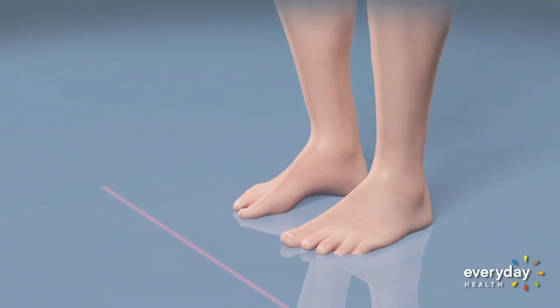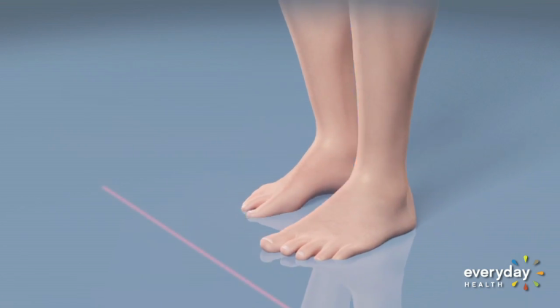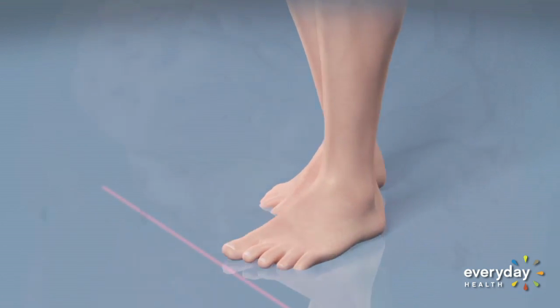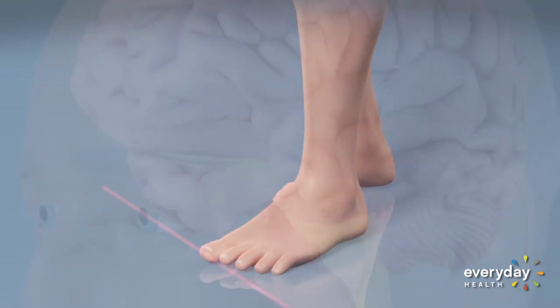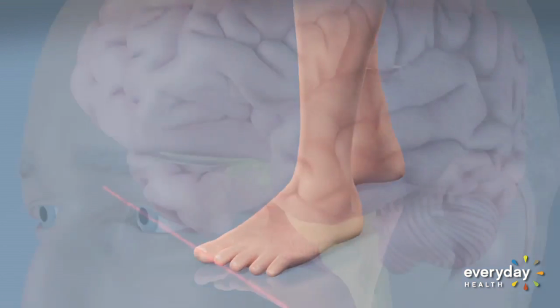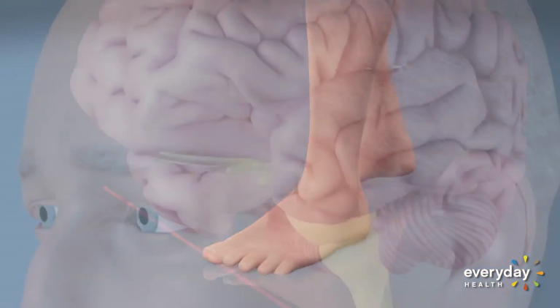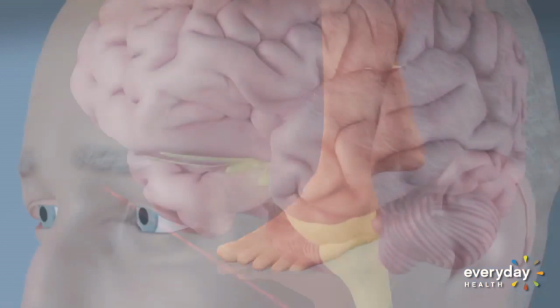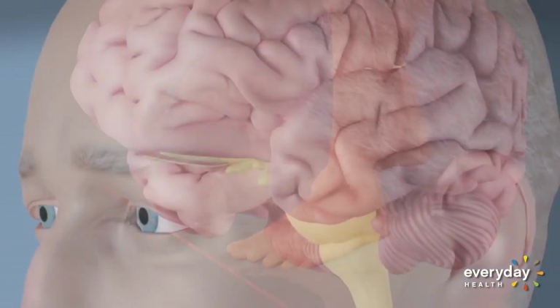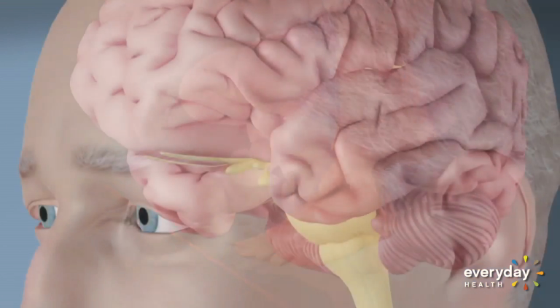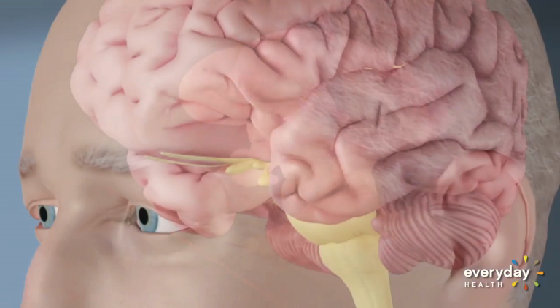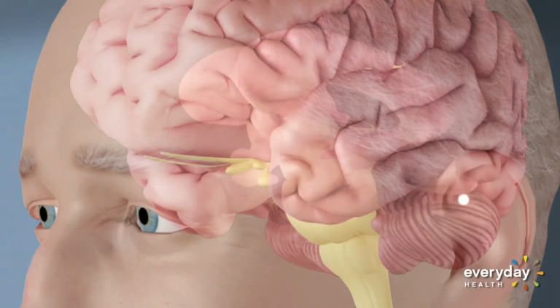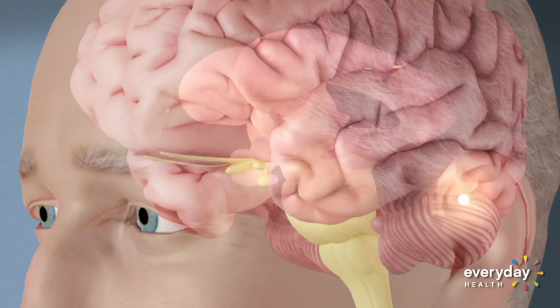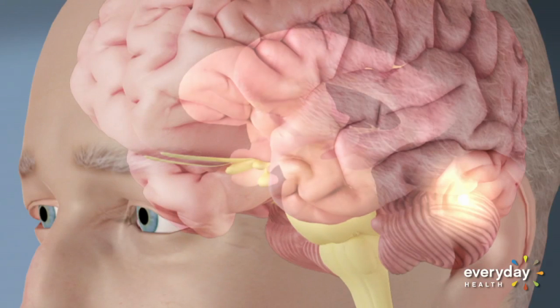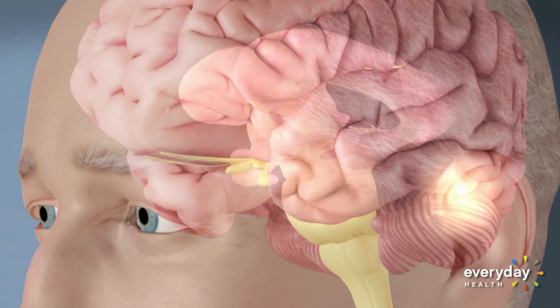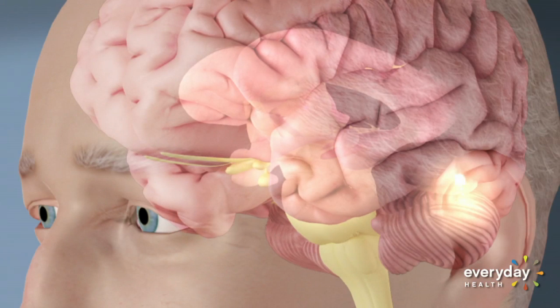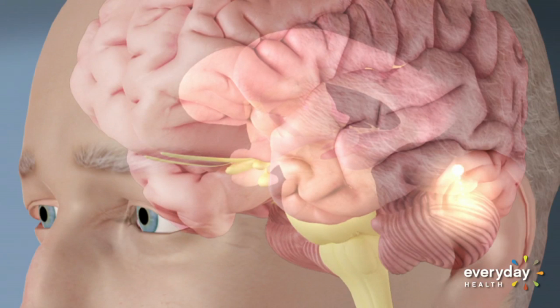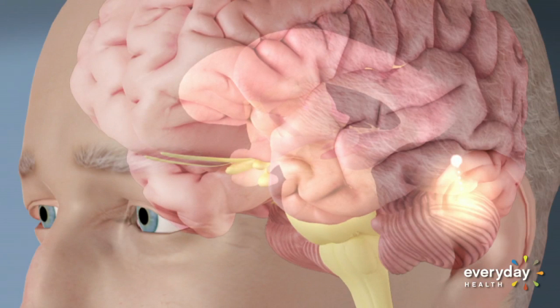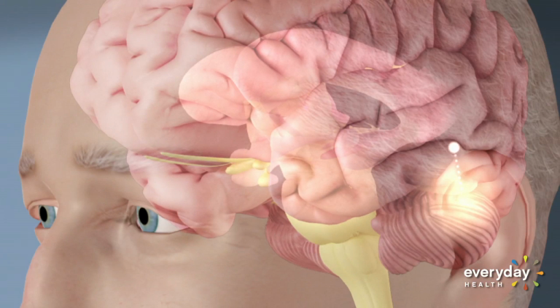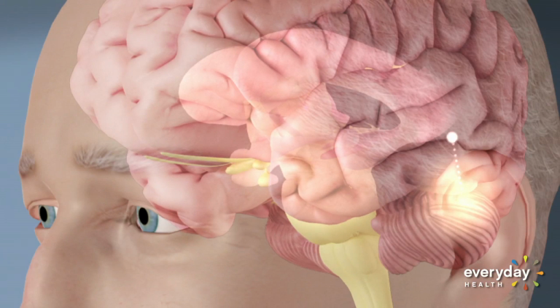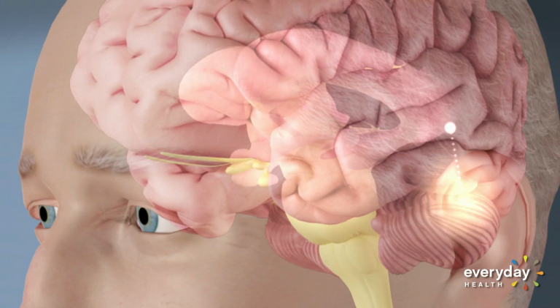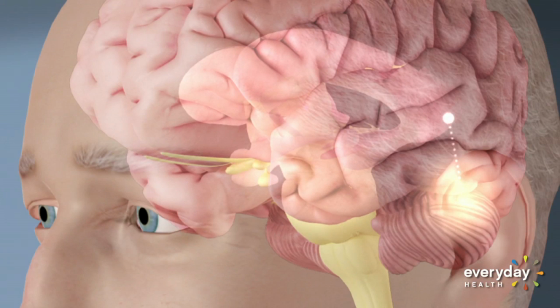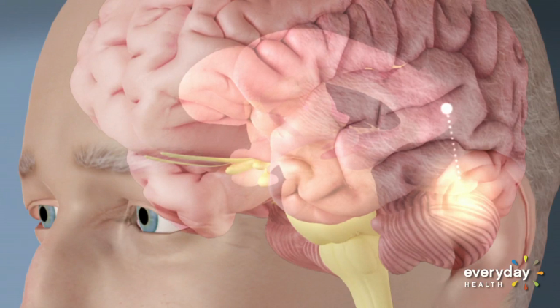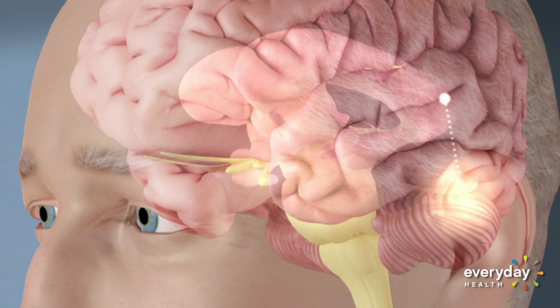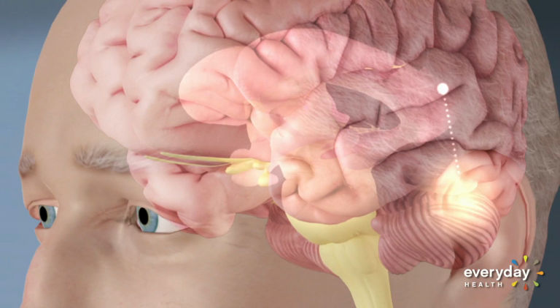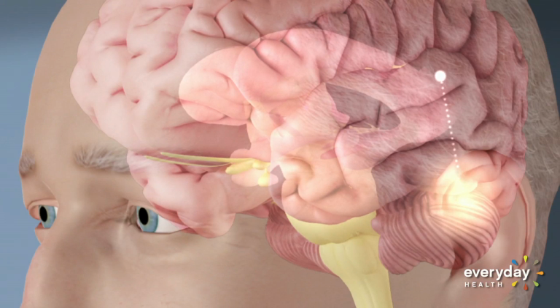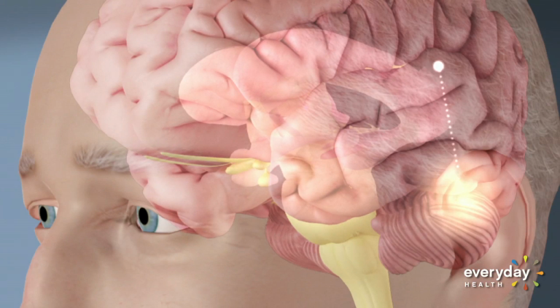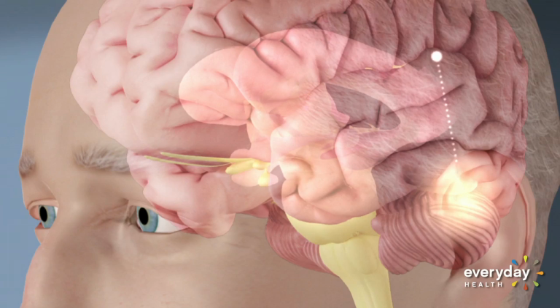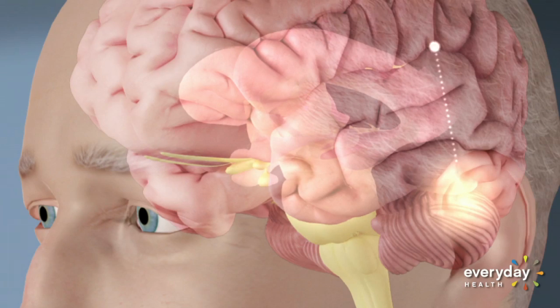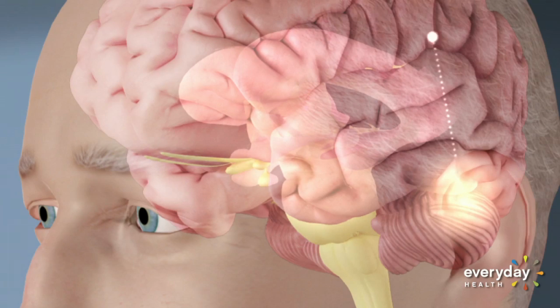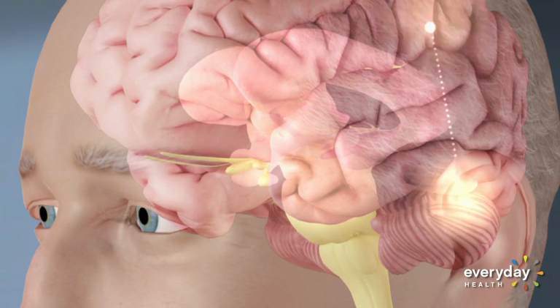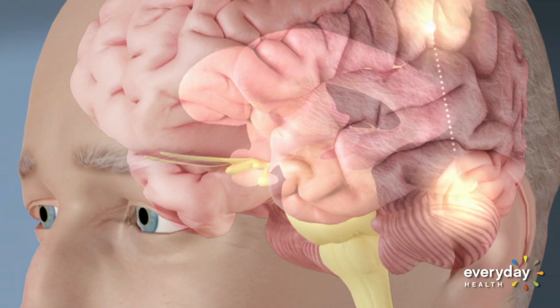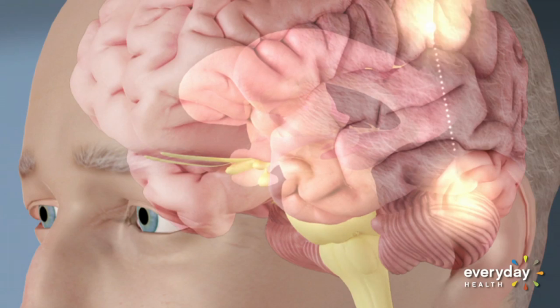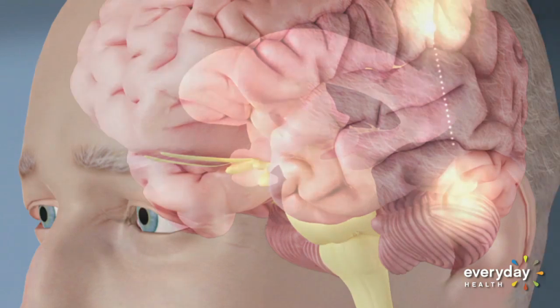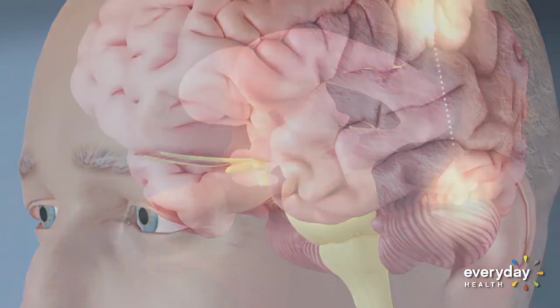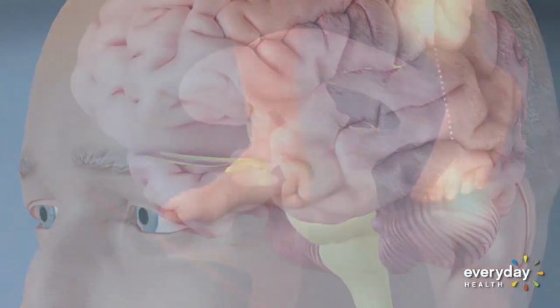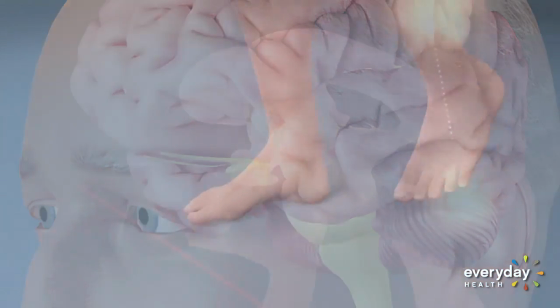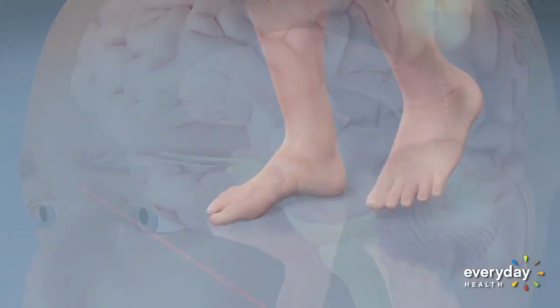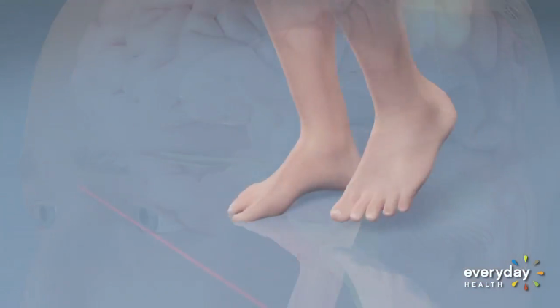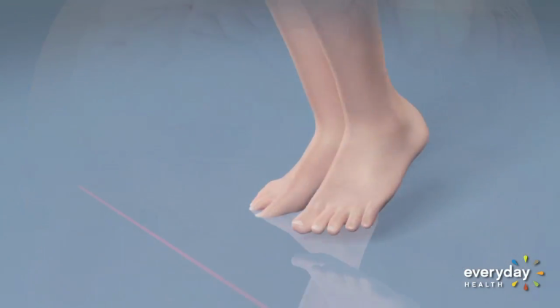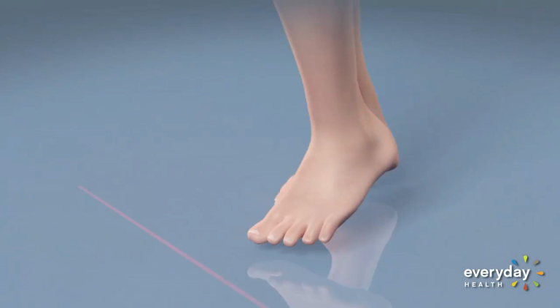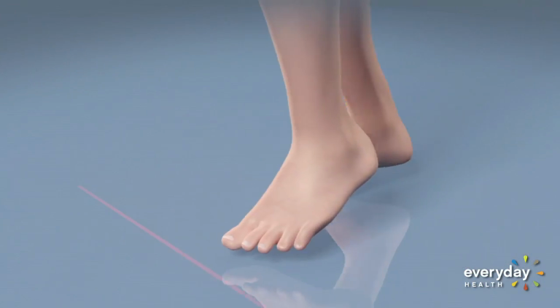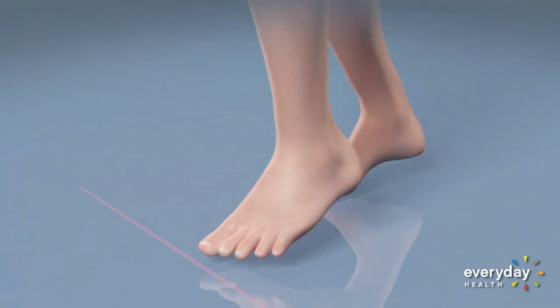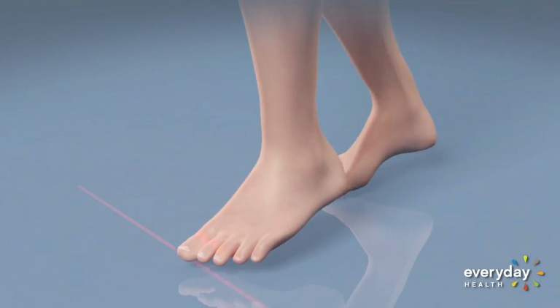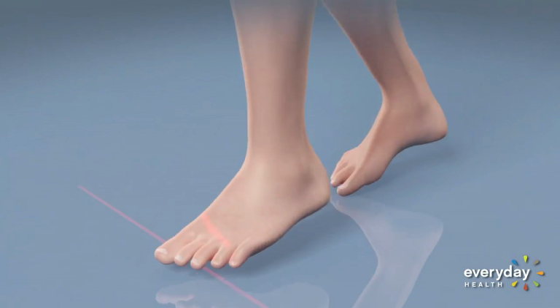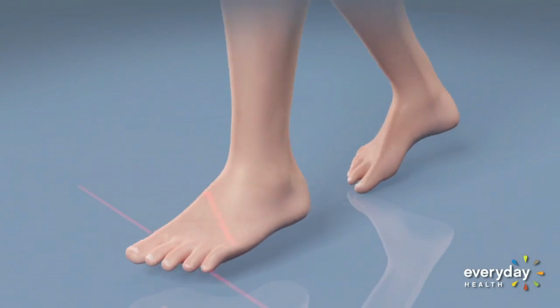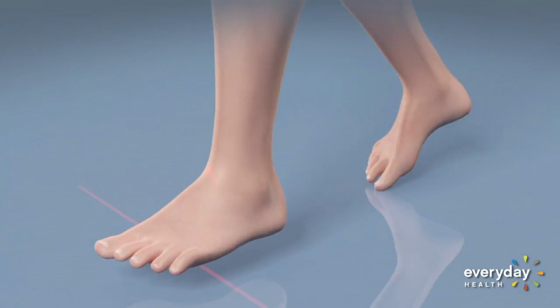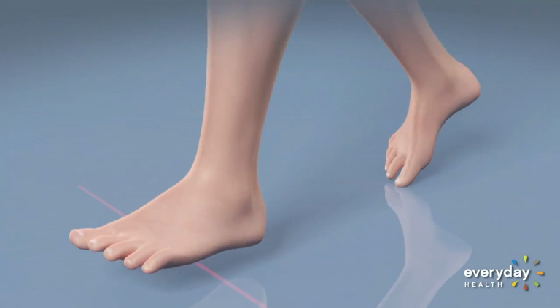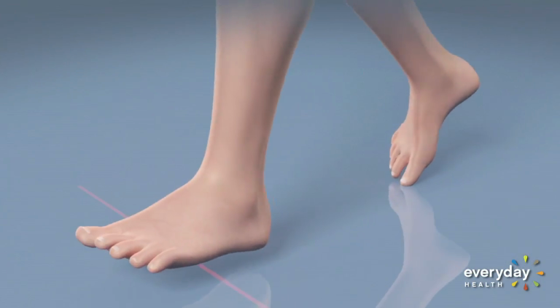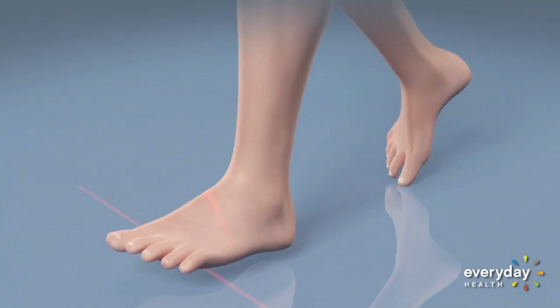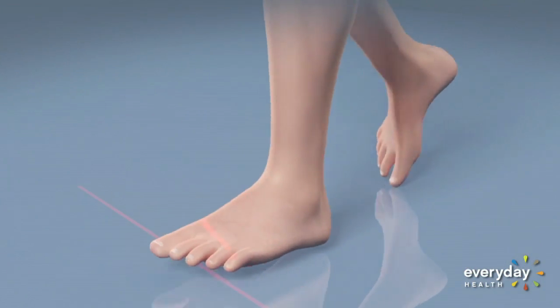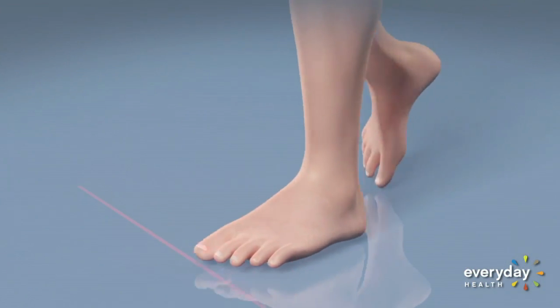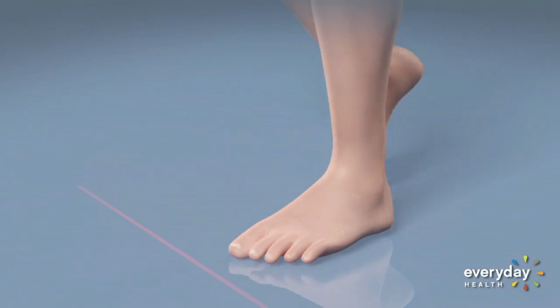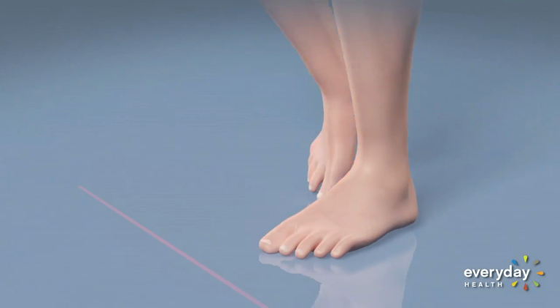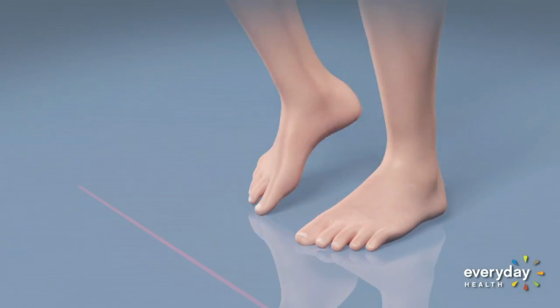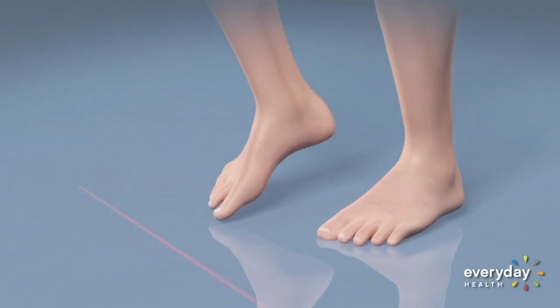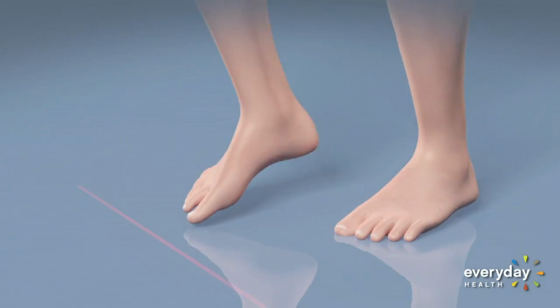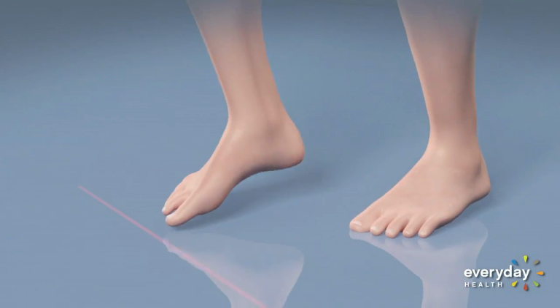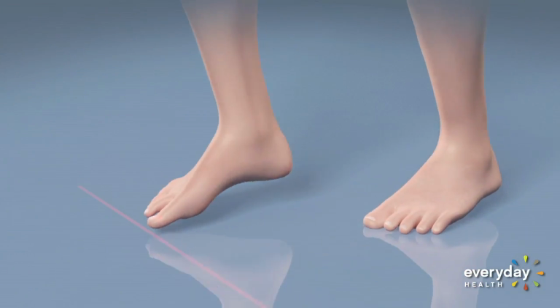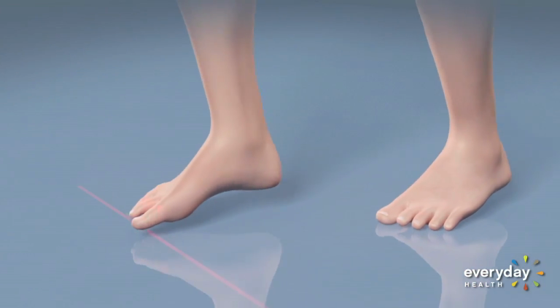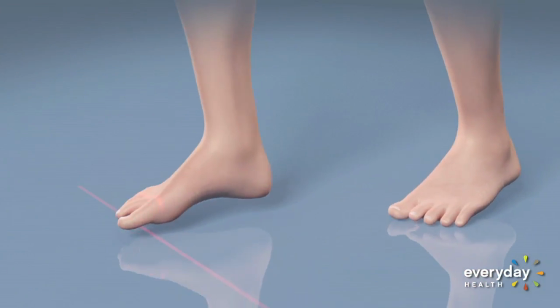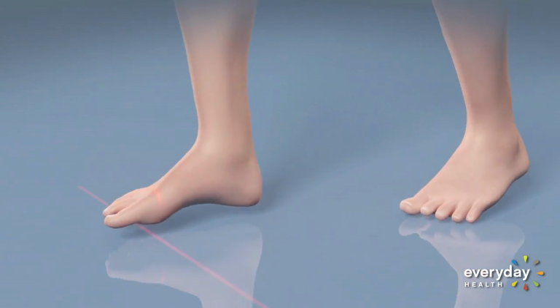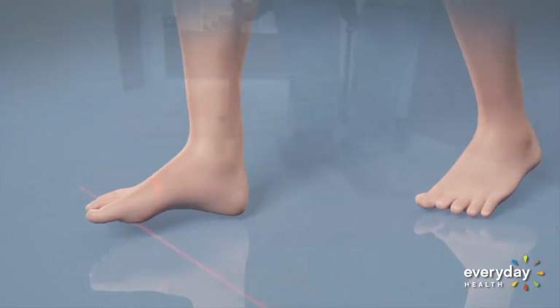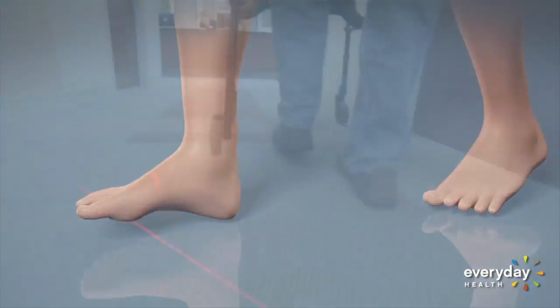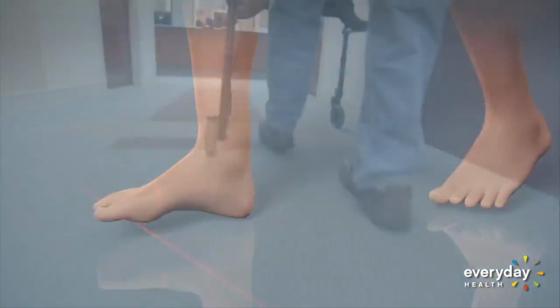The mobile laser helps by prompting a visual cue that reroutes the pathway around the jam, allowing more fluid movement. As Dr. Van Gerpen says, it empowers patients and gives them much more self-confidence.